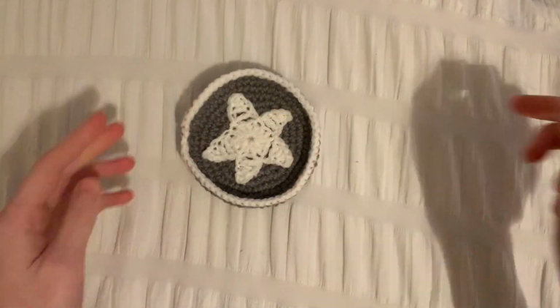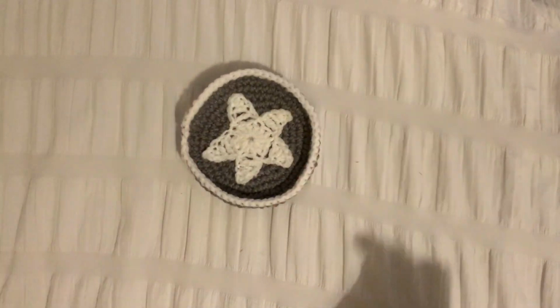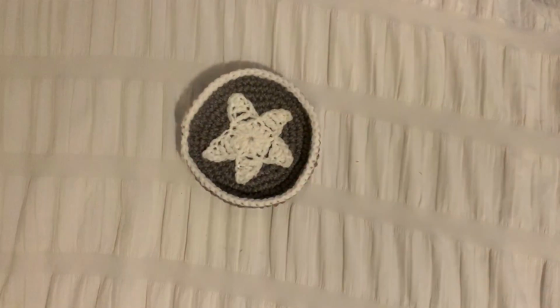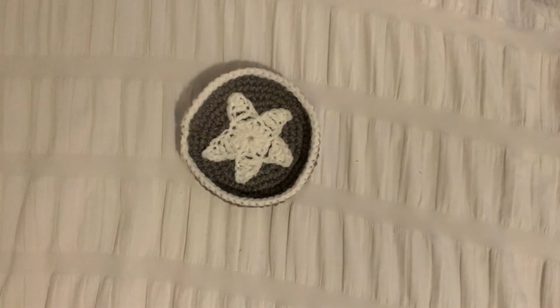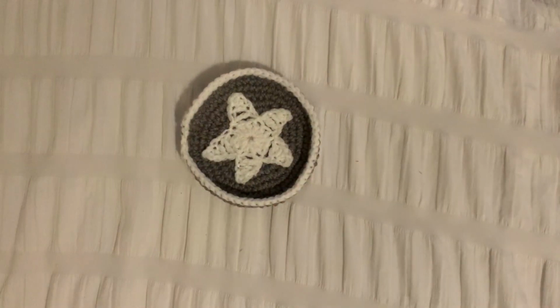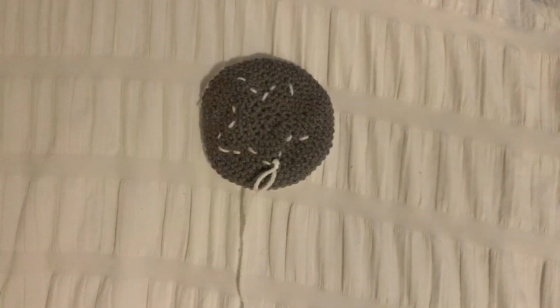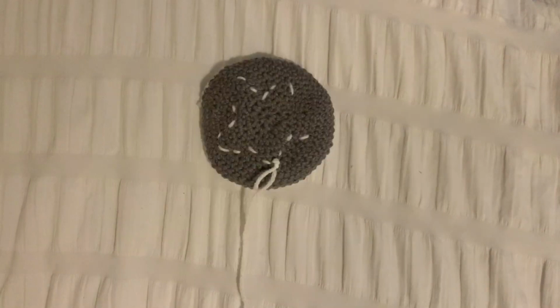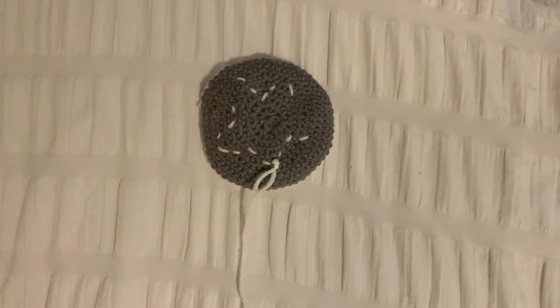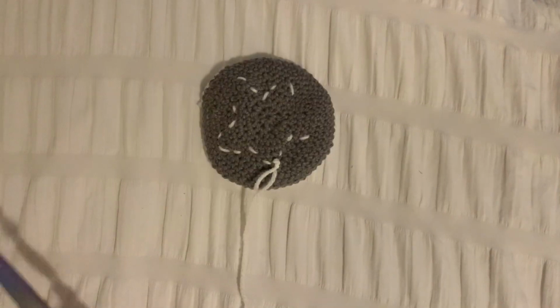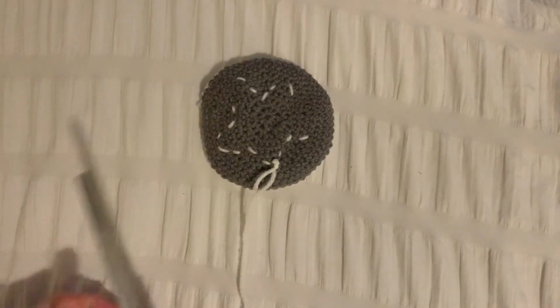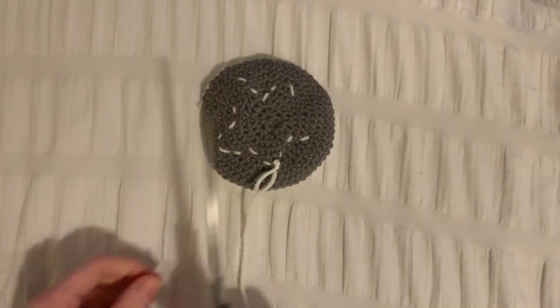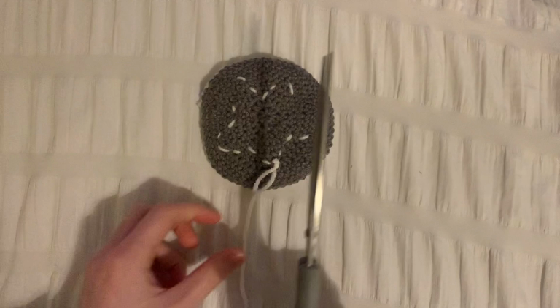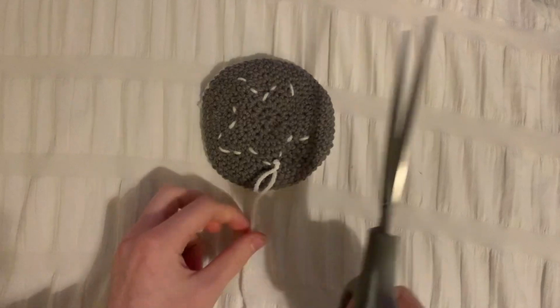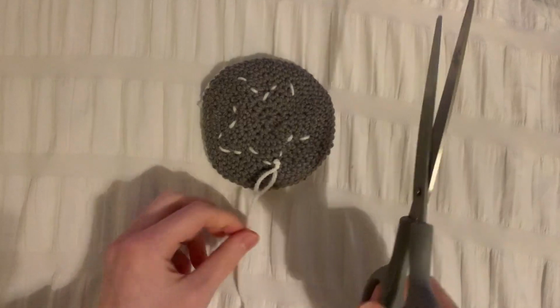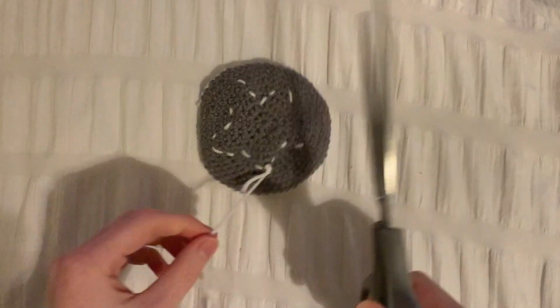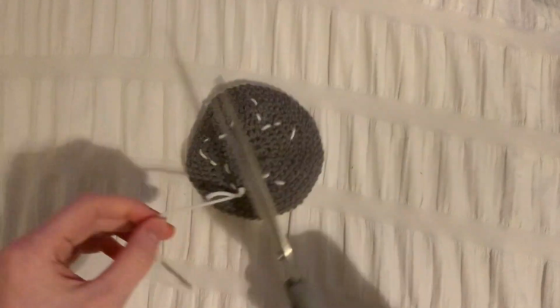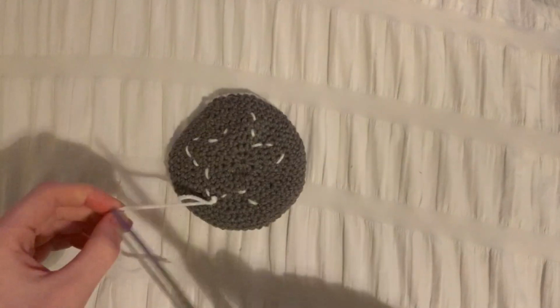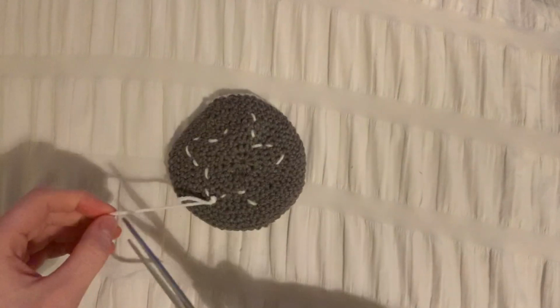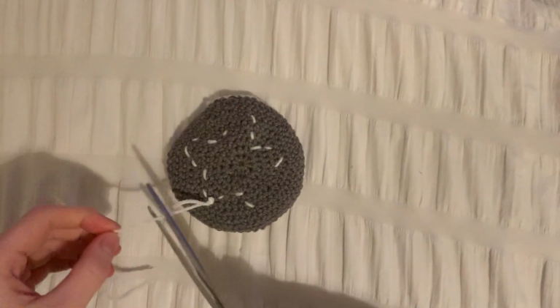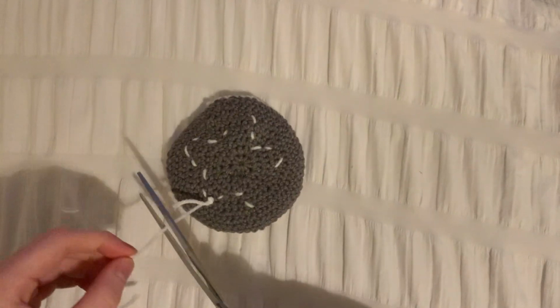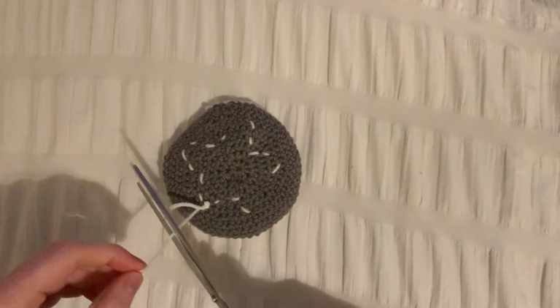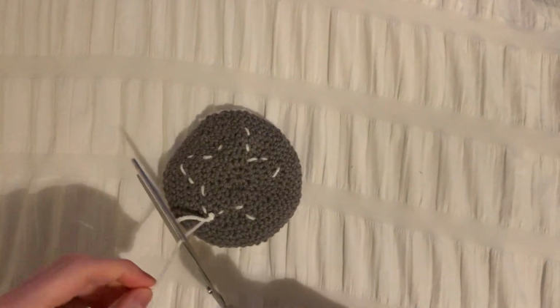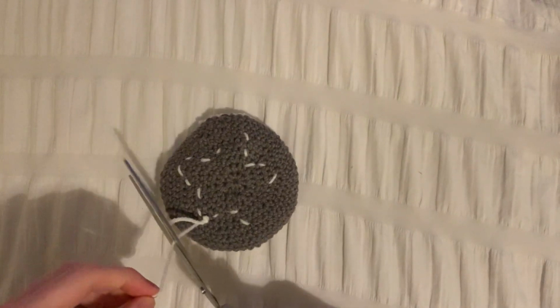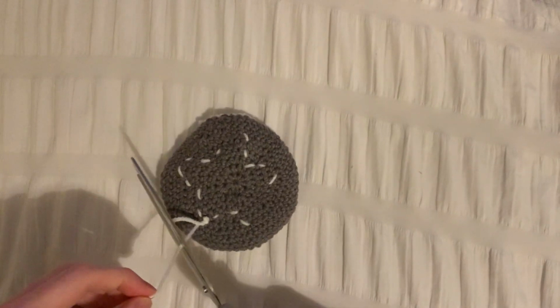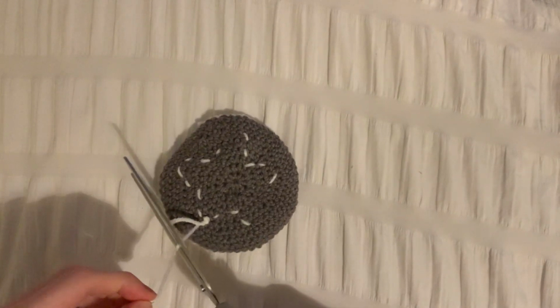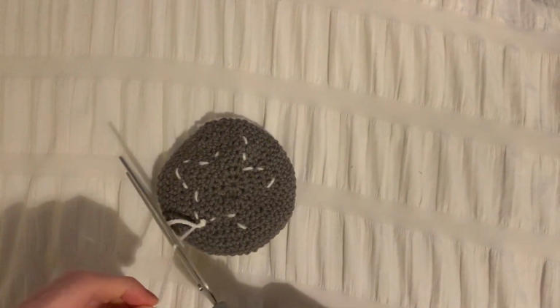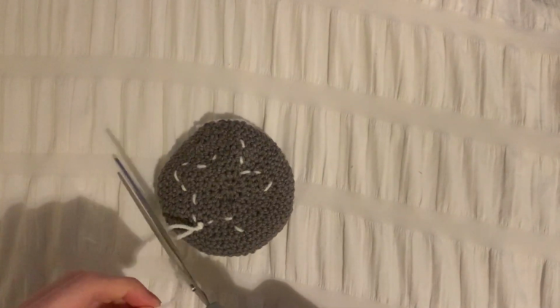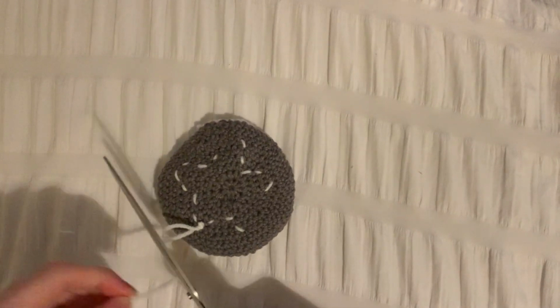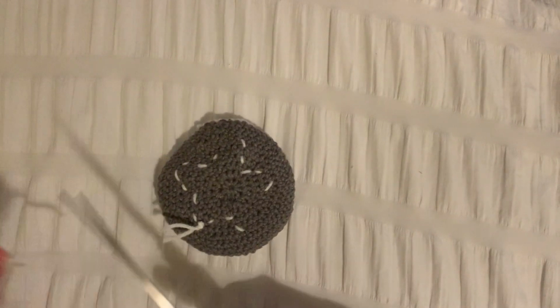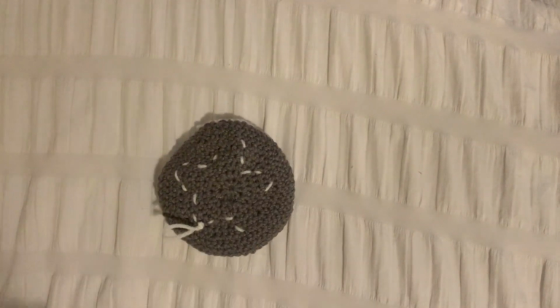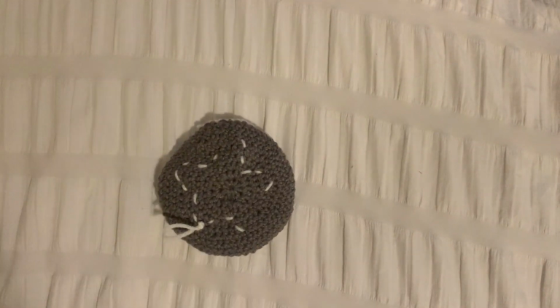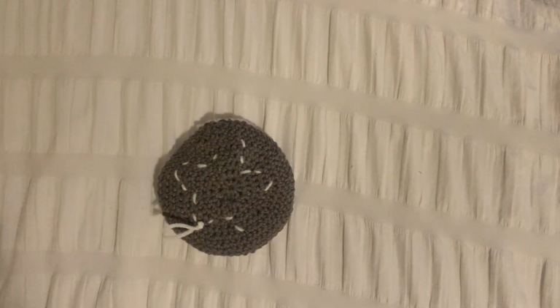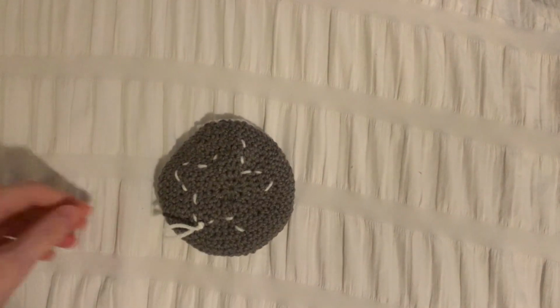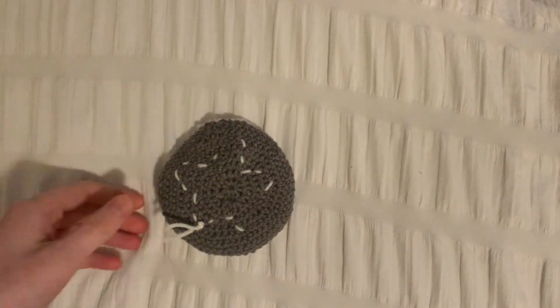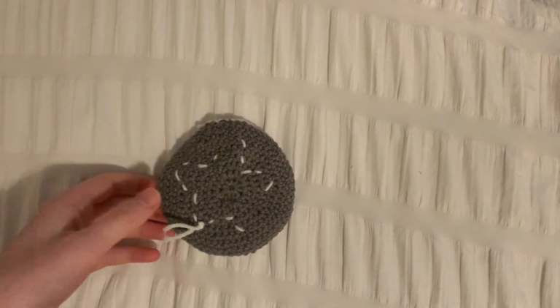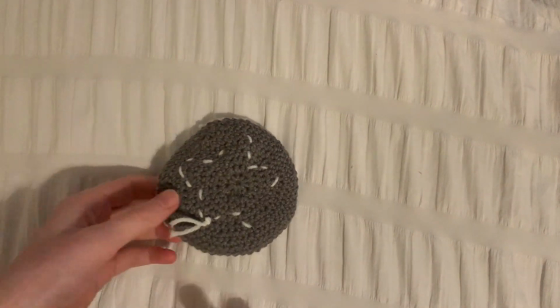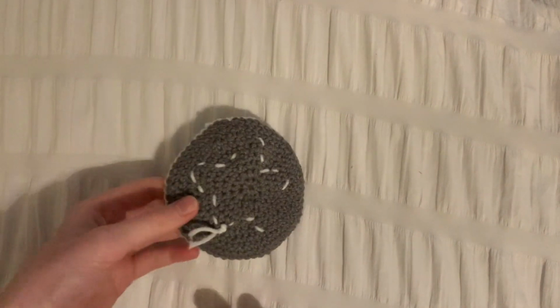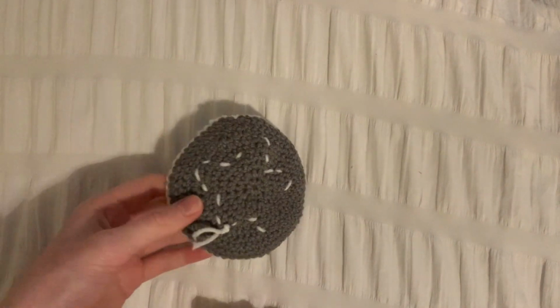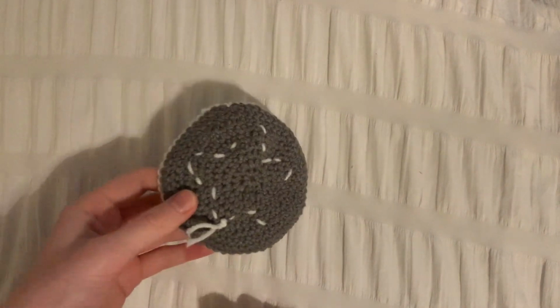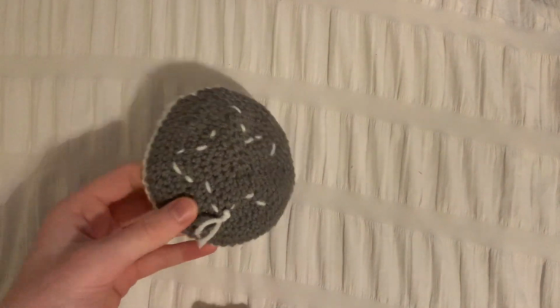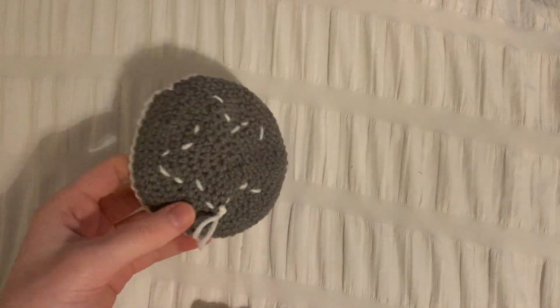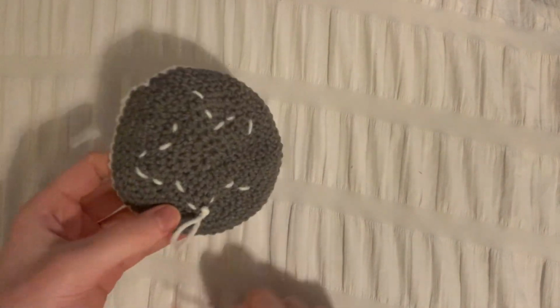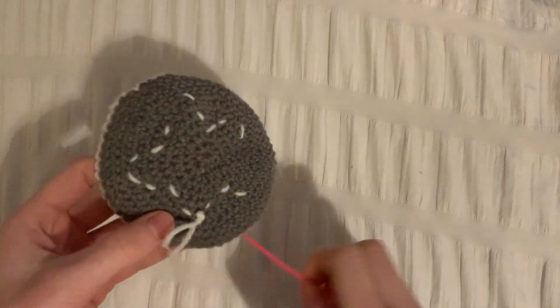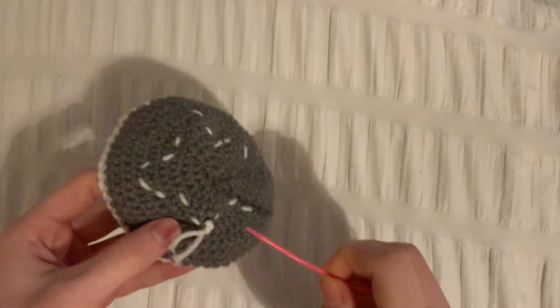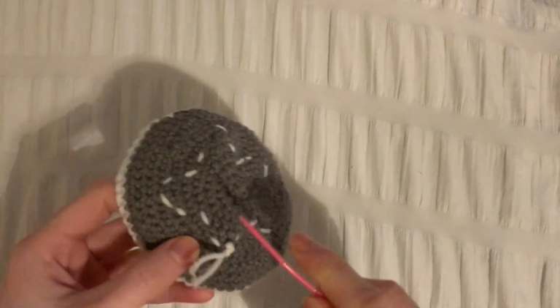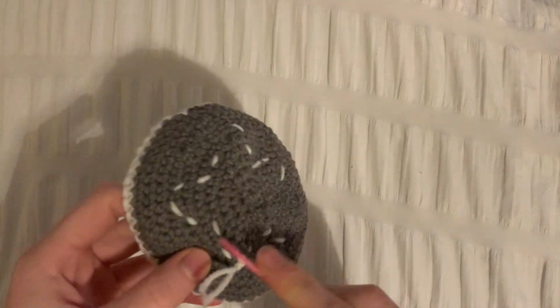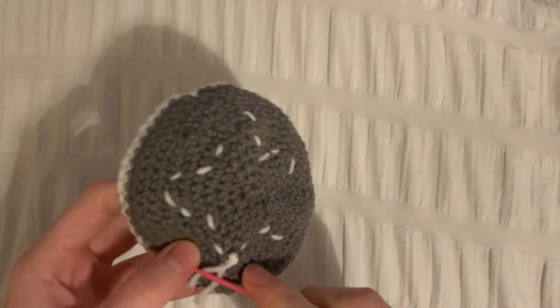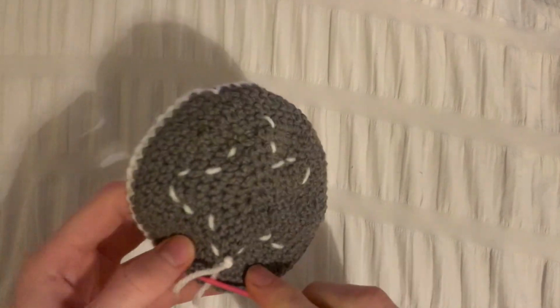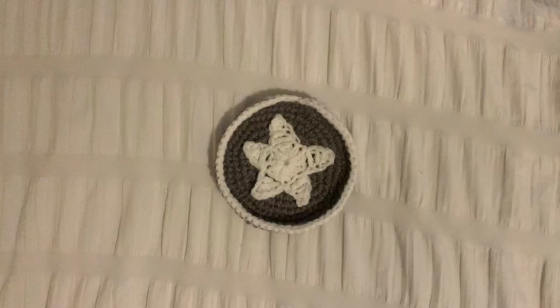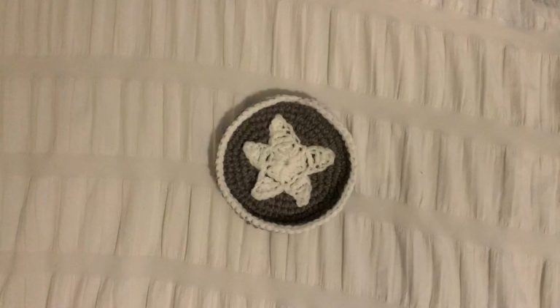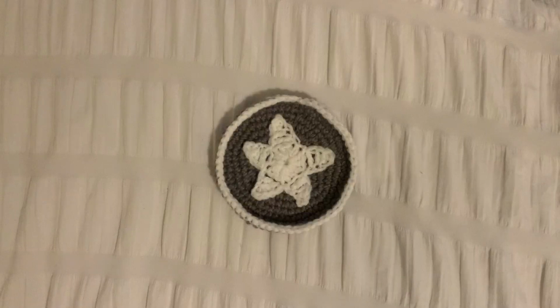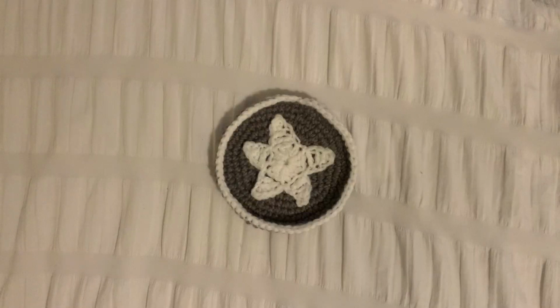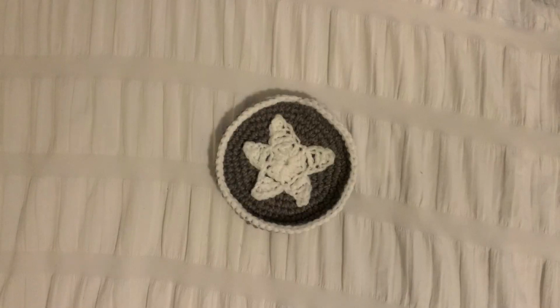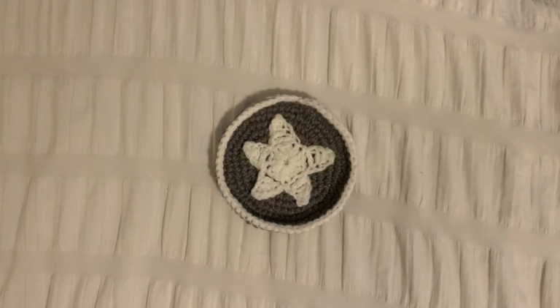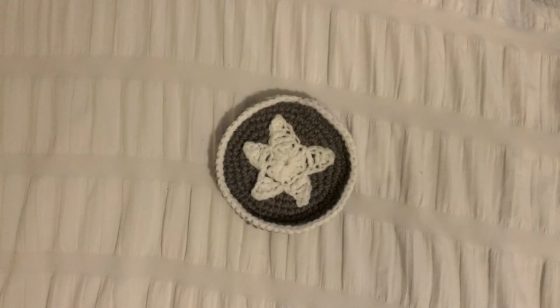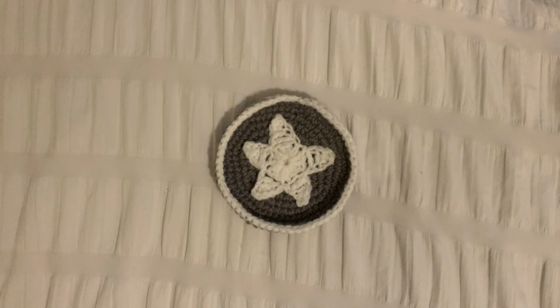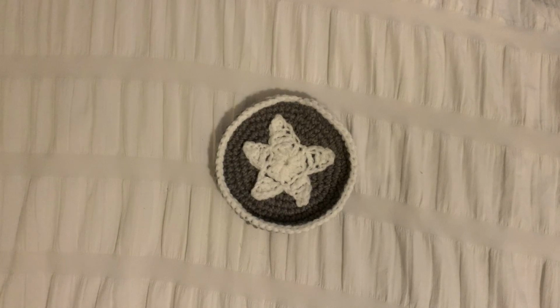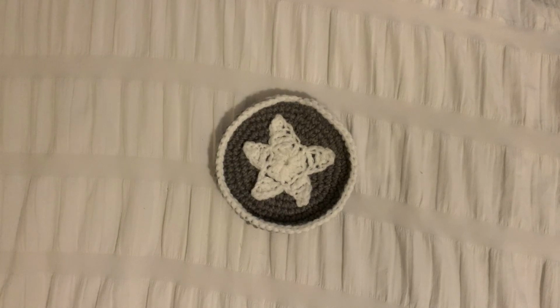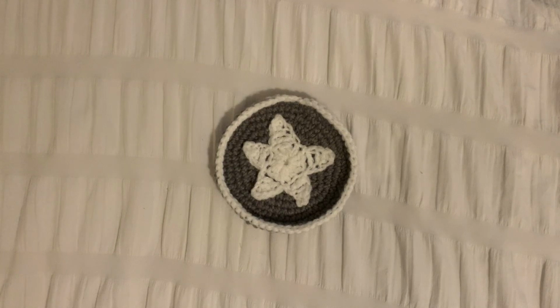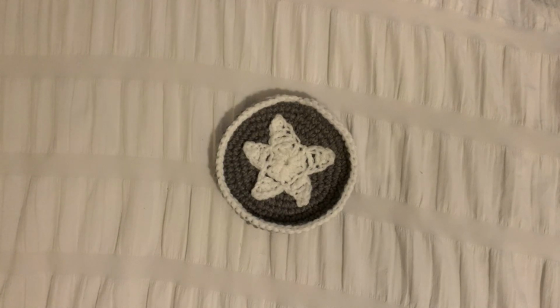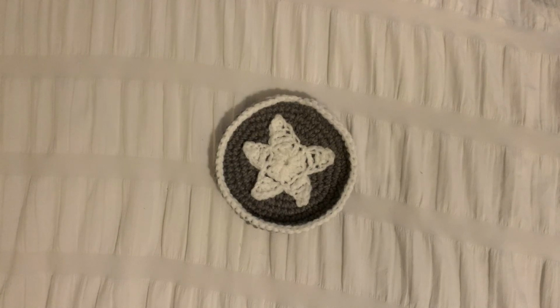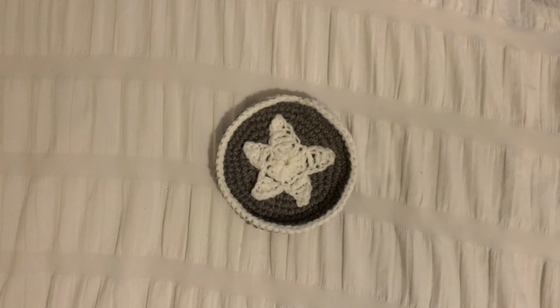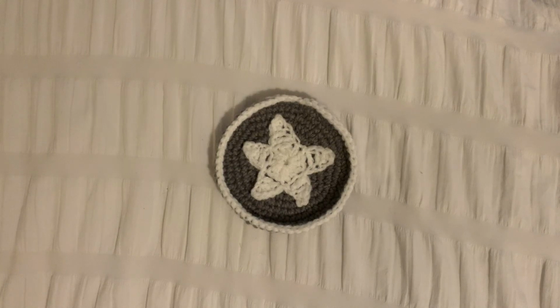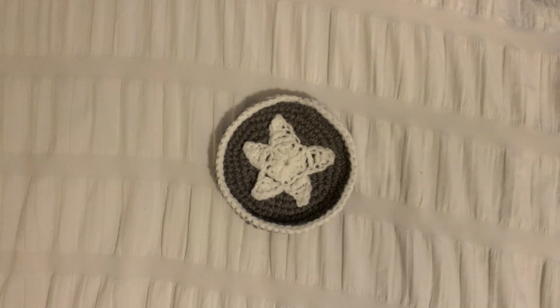Now that the star has been sewn on, we need to cut the ends and weave them in. This is what the finished trinket dish should look like.